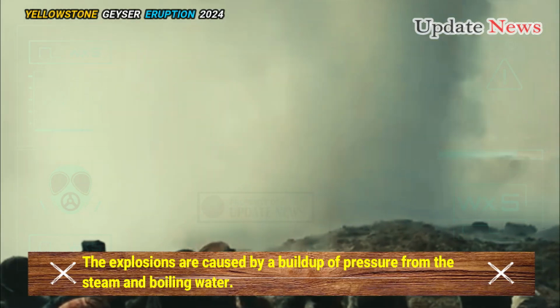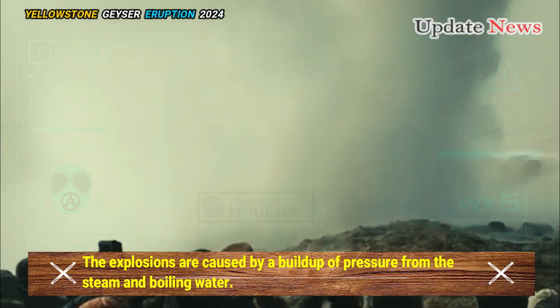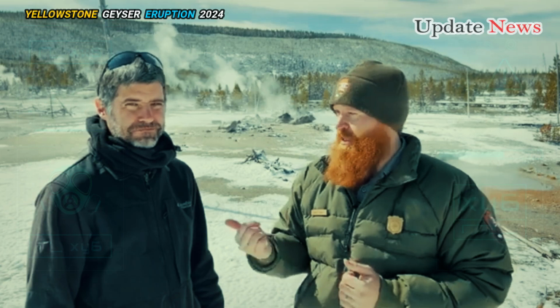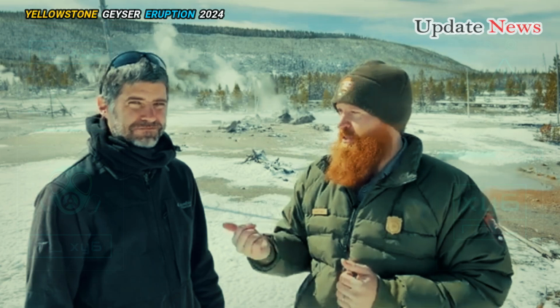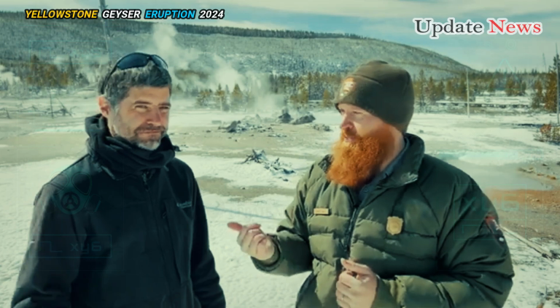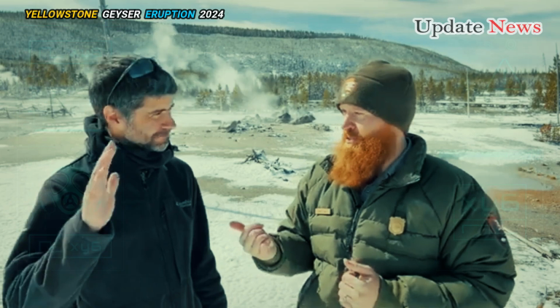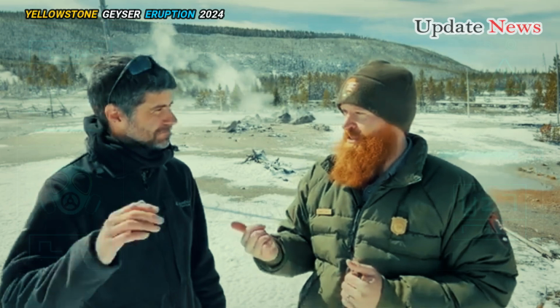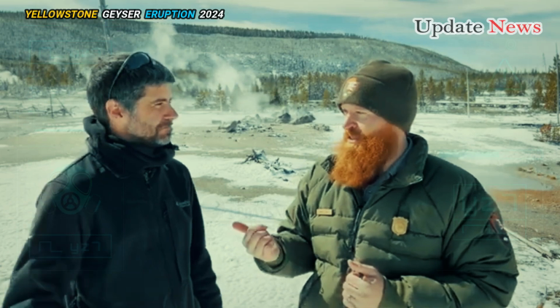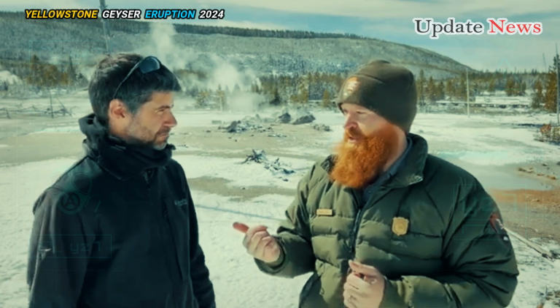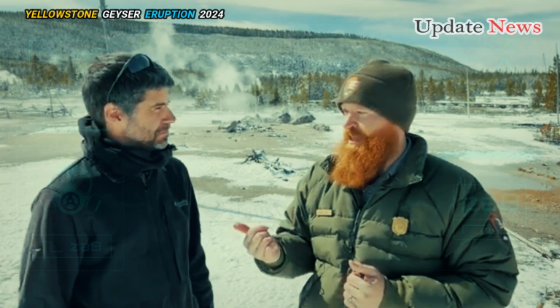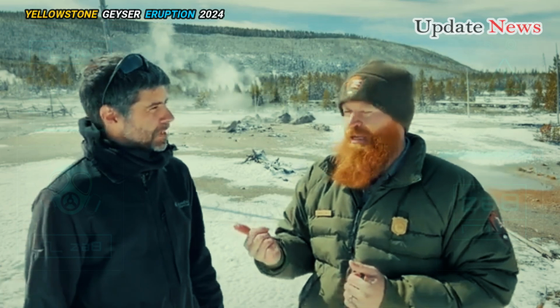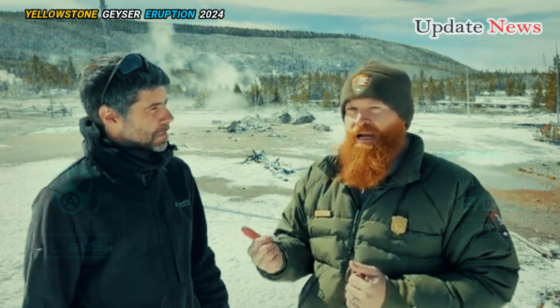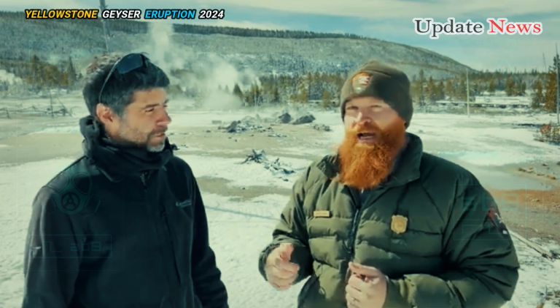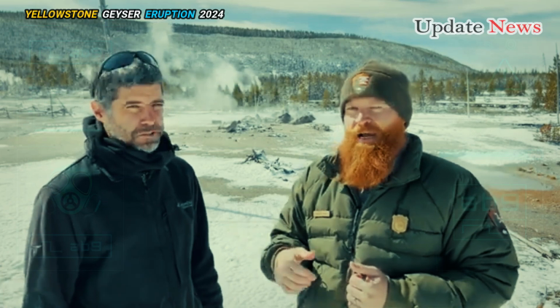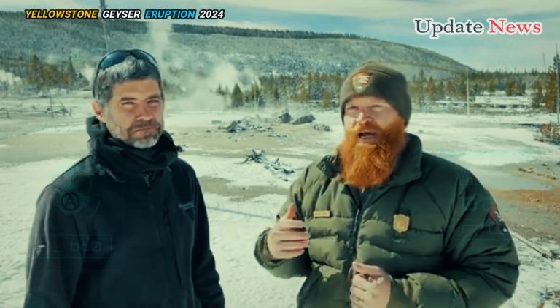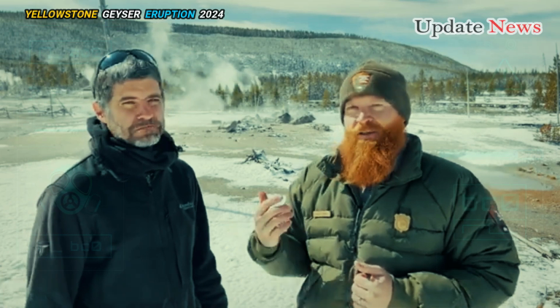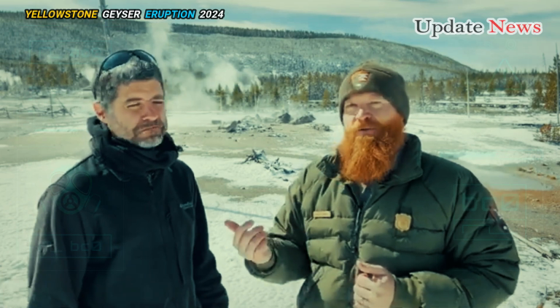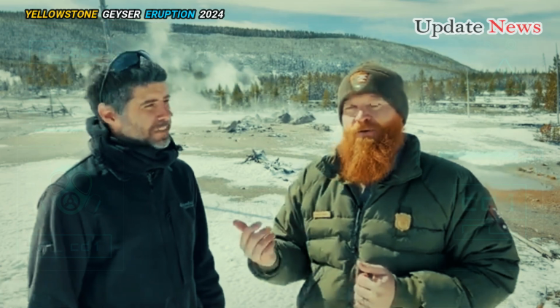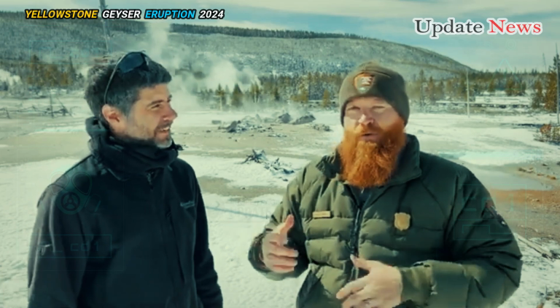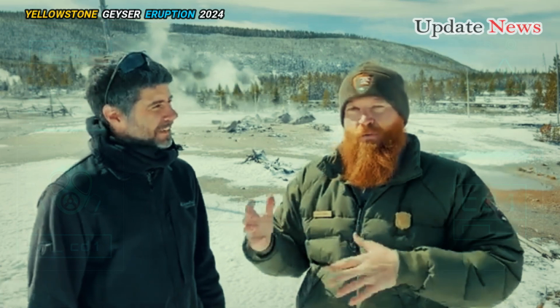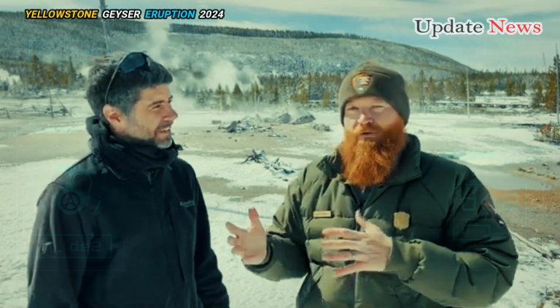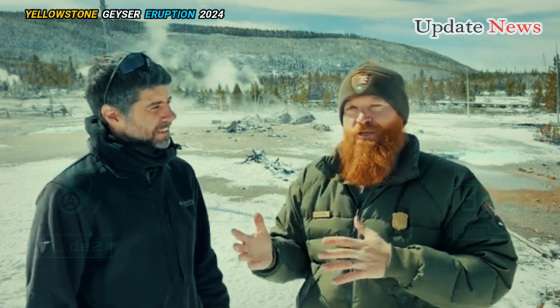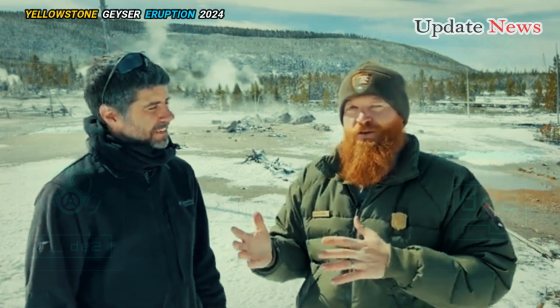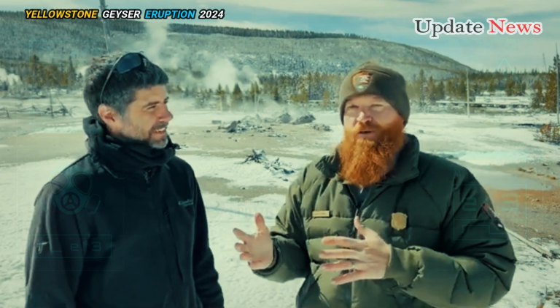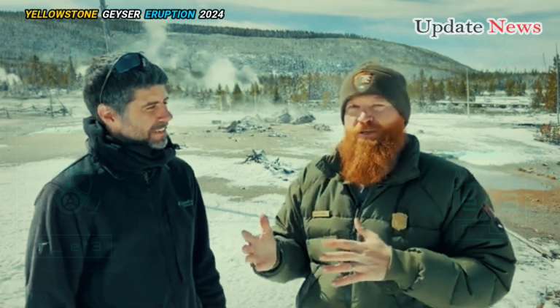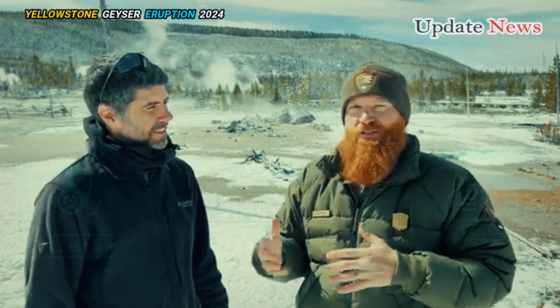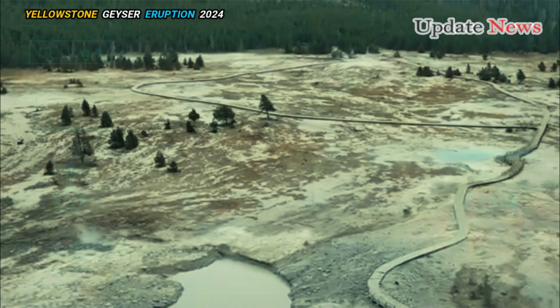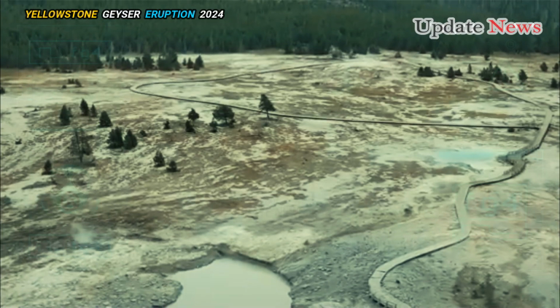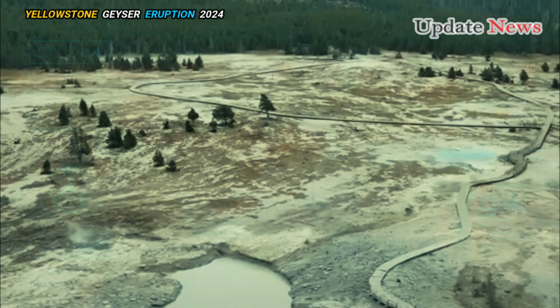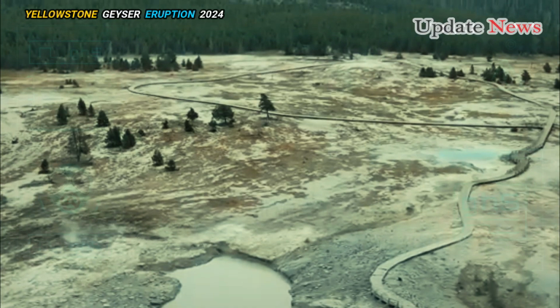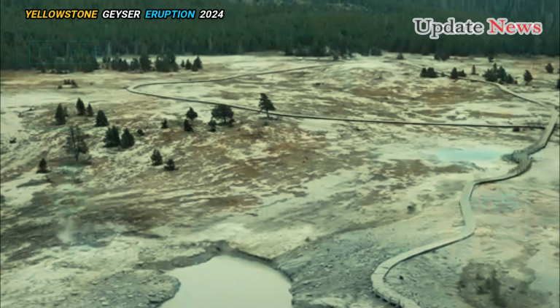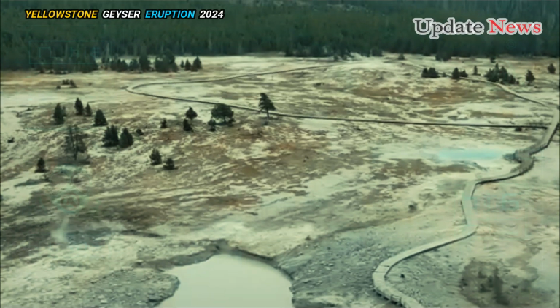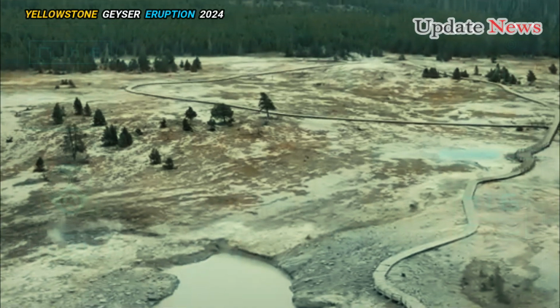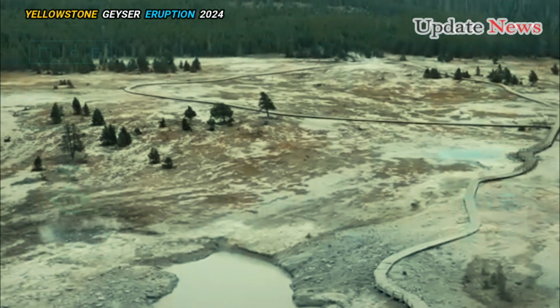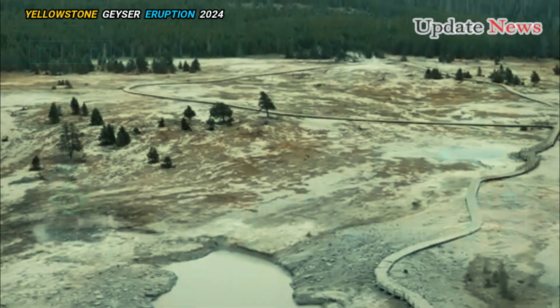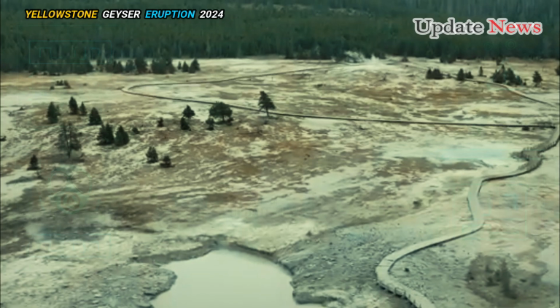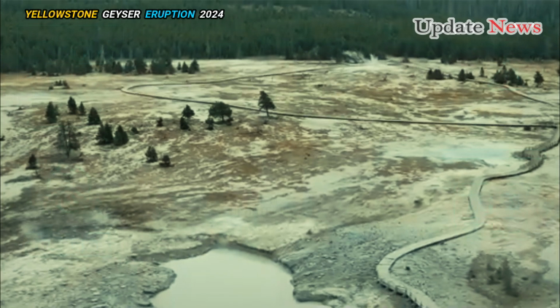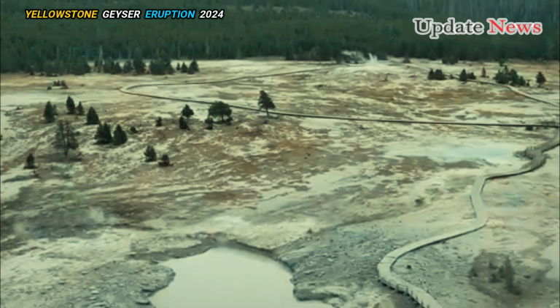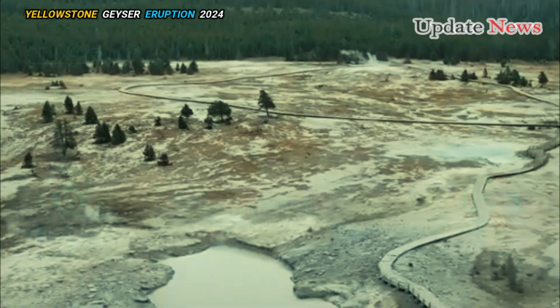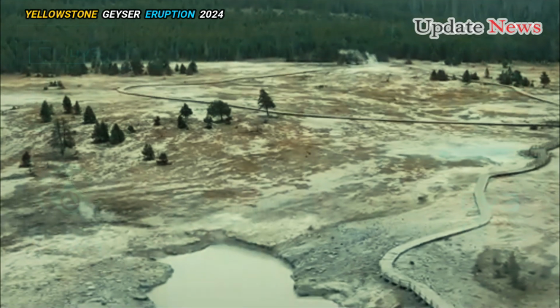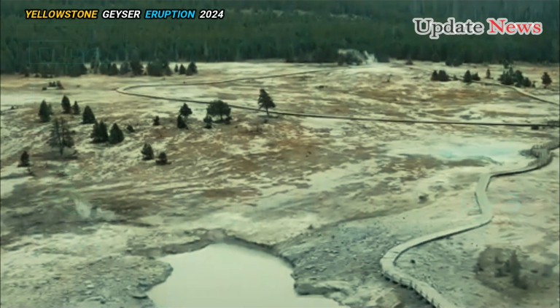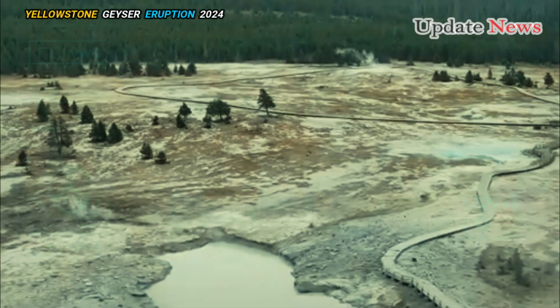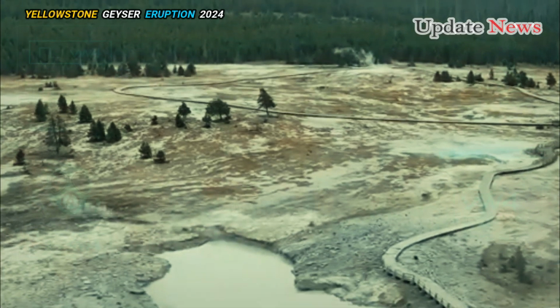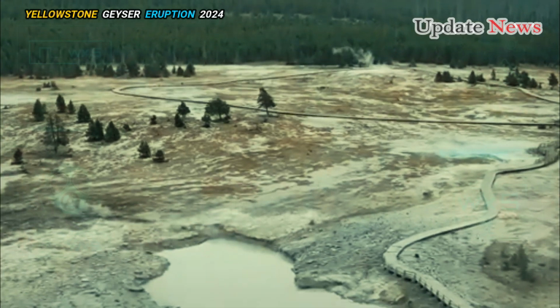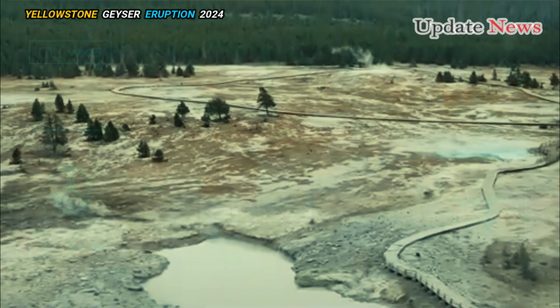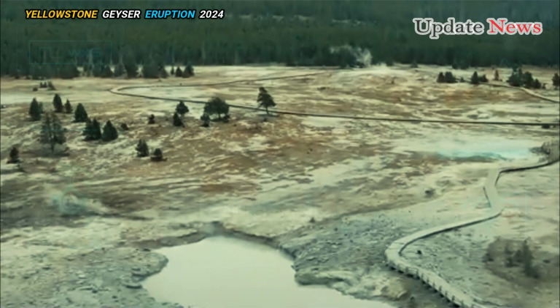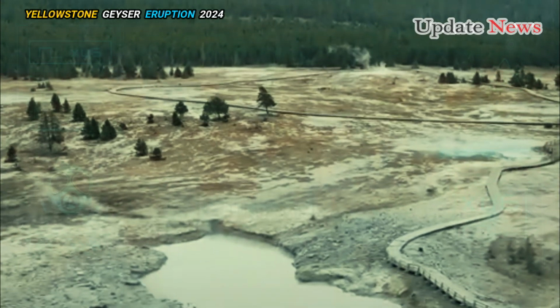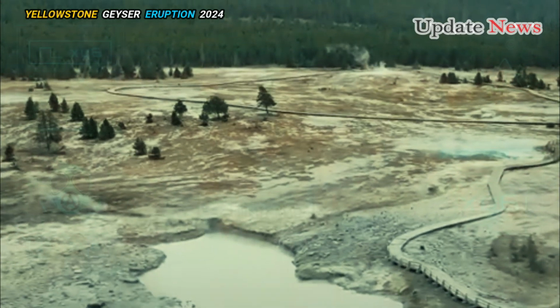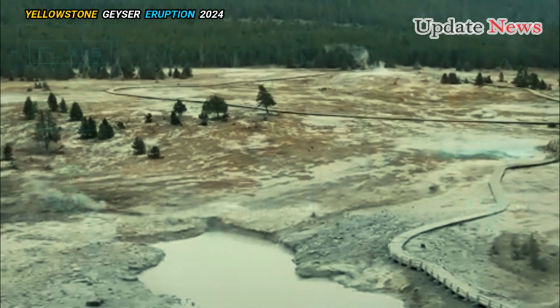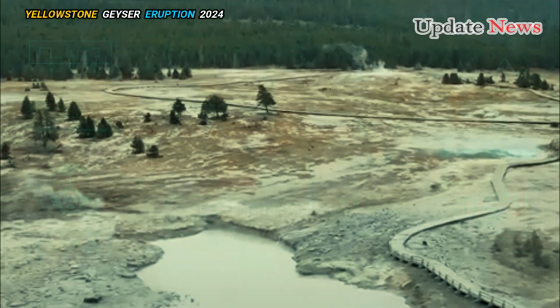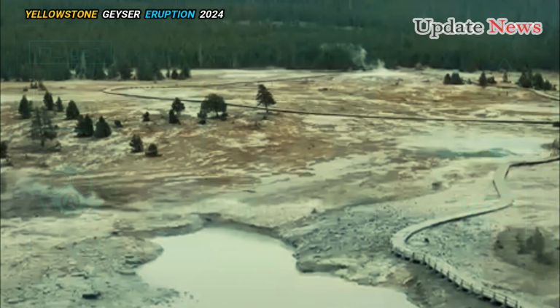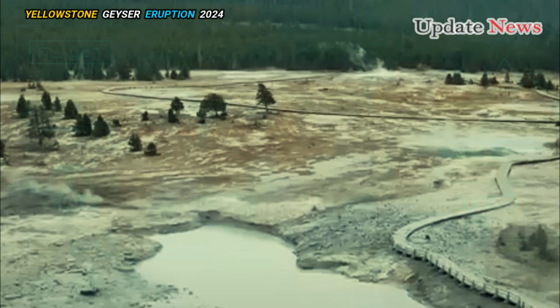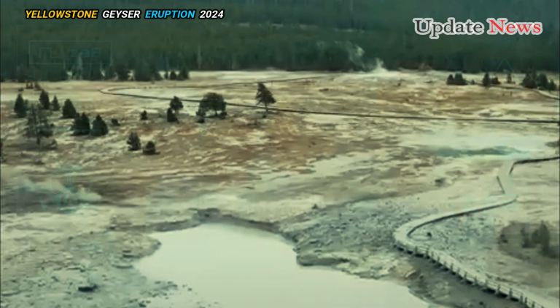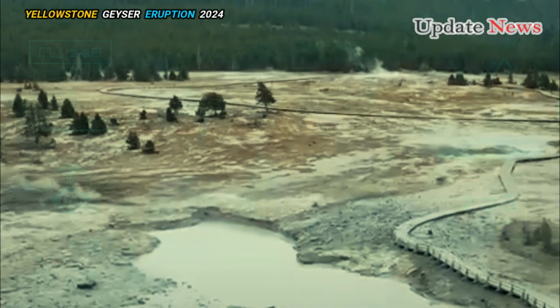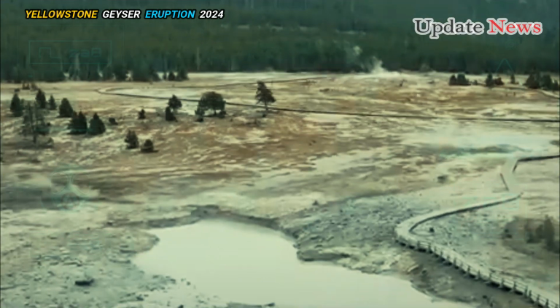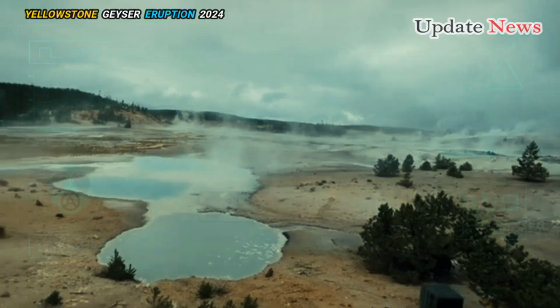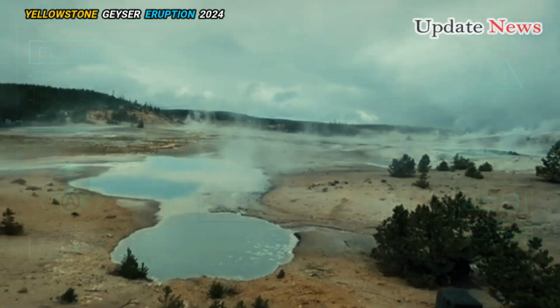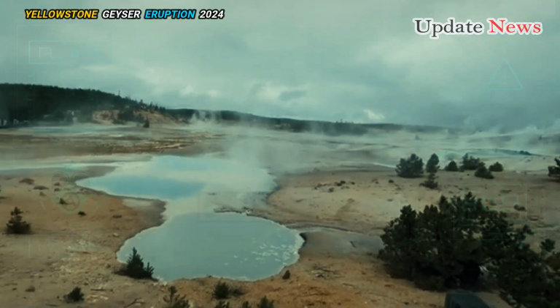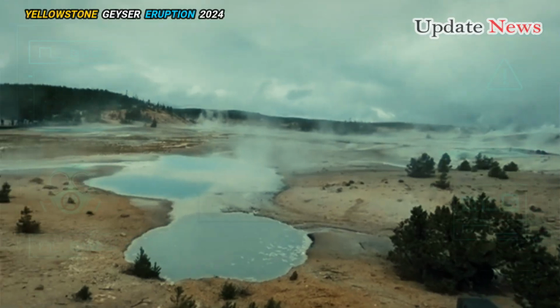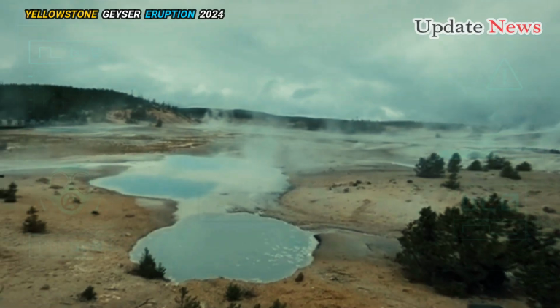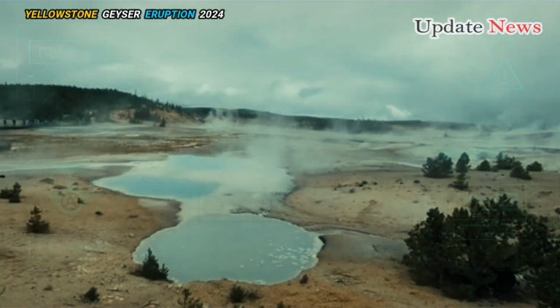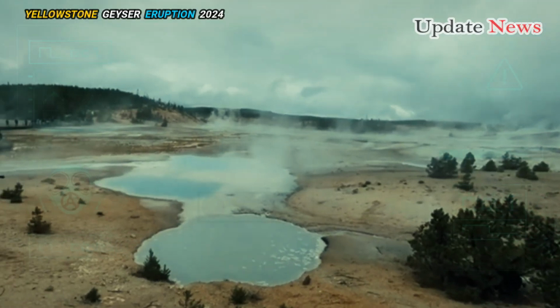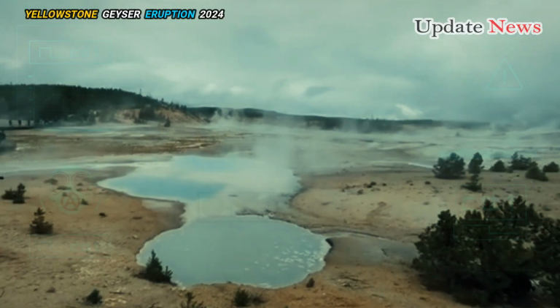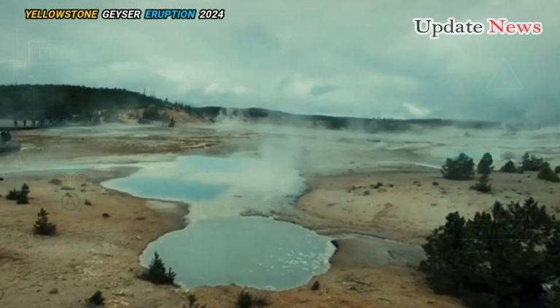We don't know what's going to happen yet. It's possible that this feature will behave like a geyser in the future, but it's too early to tell.